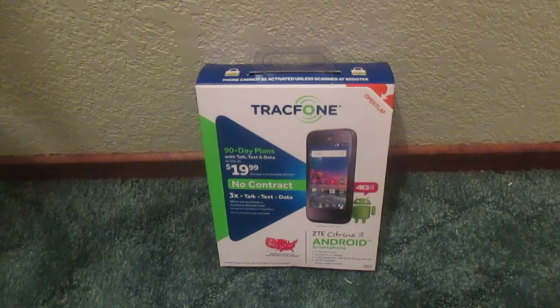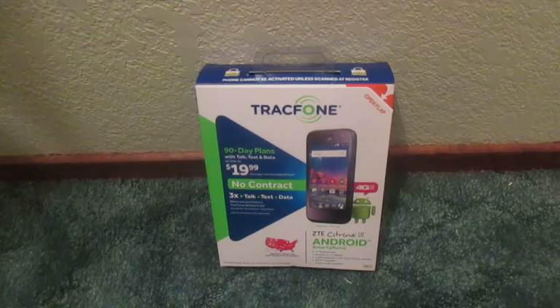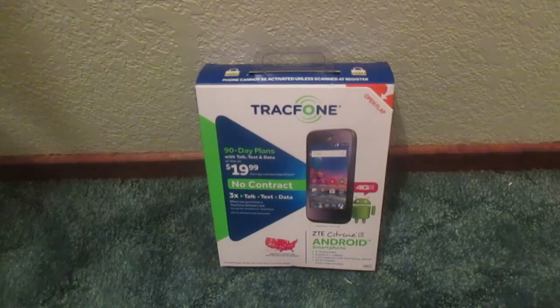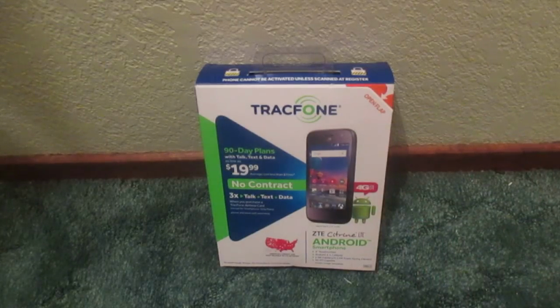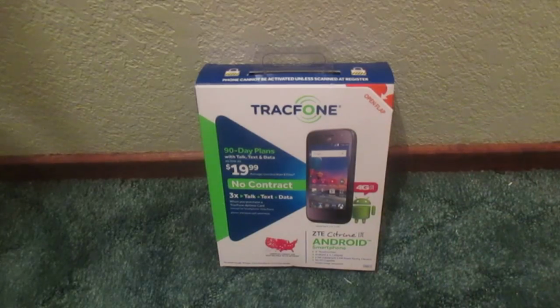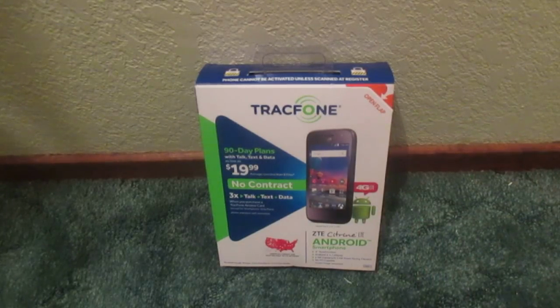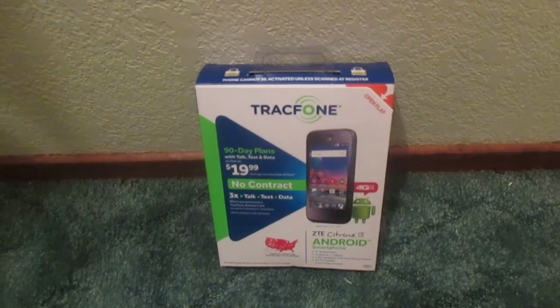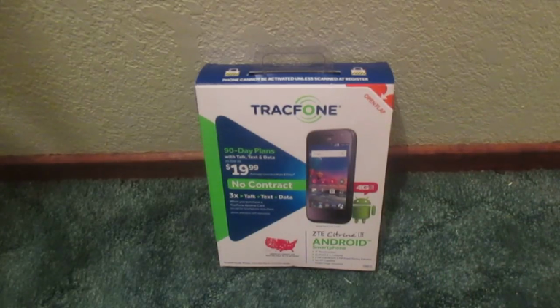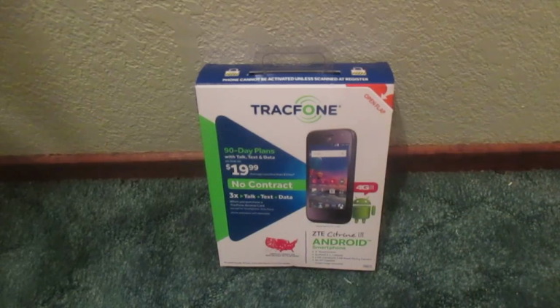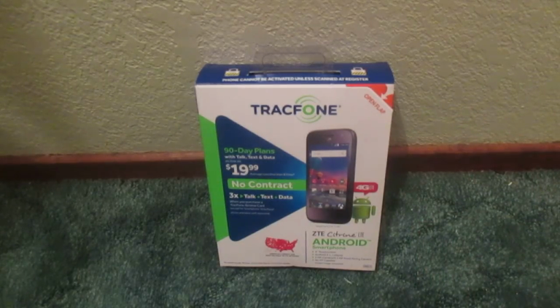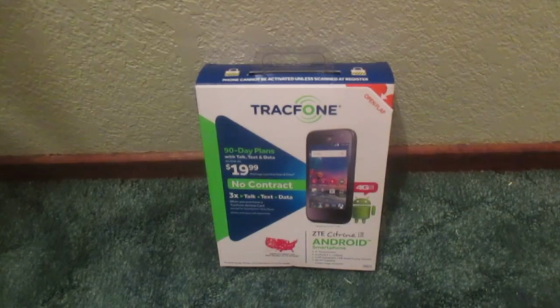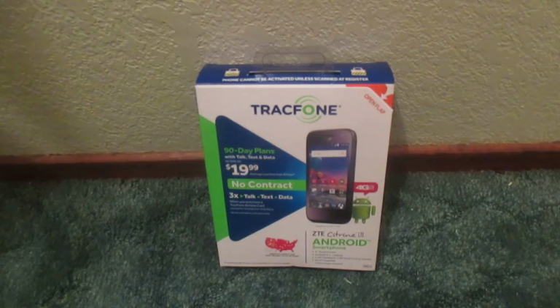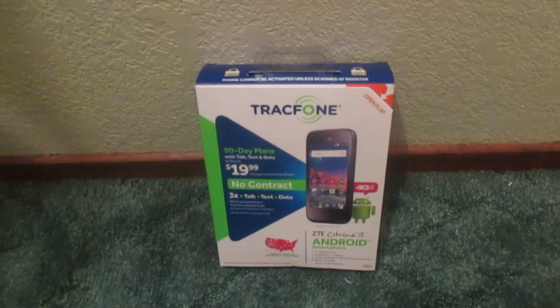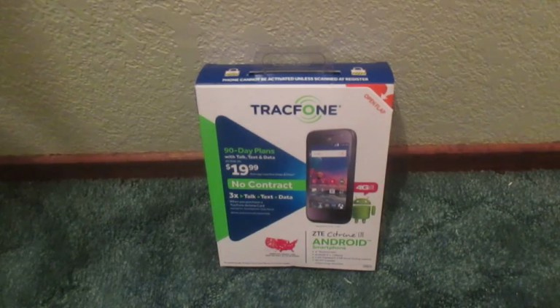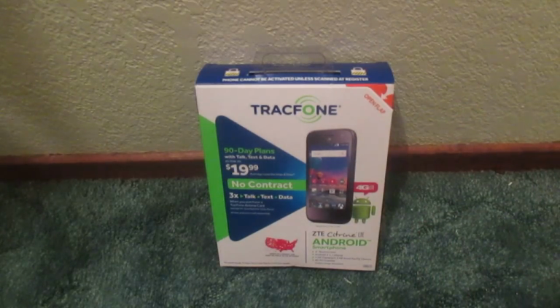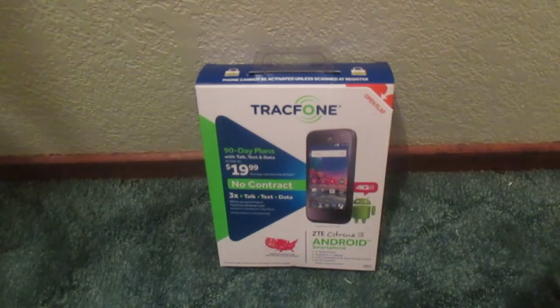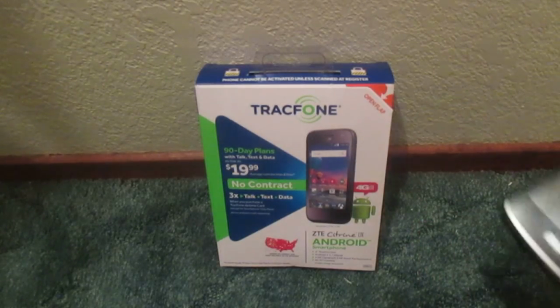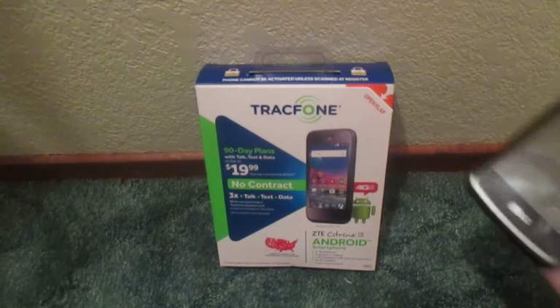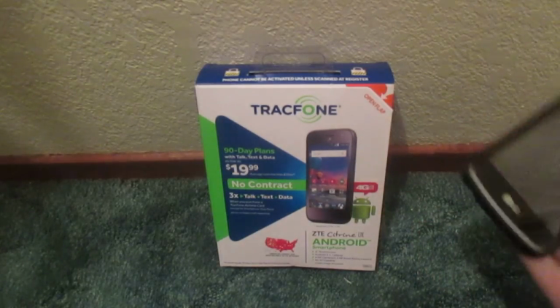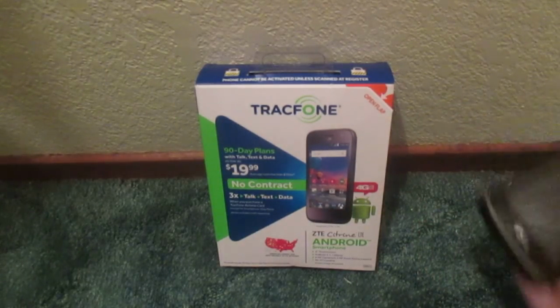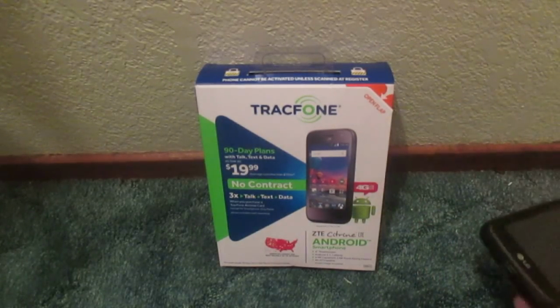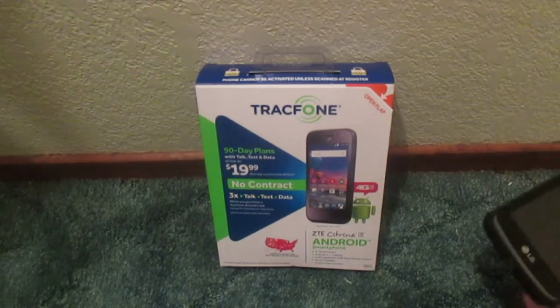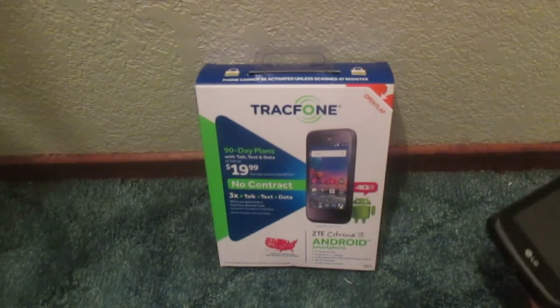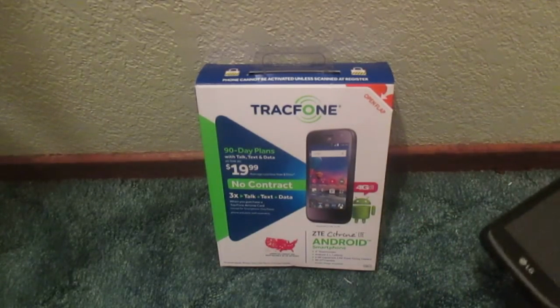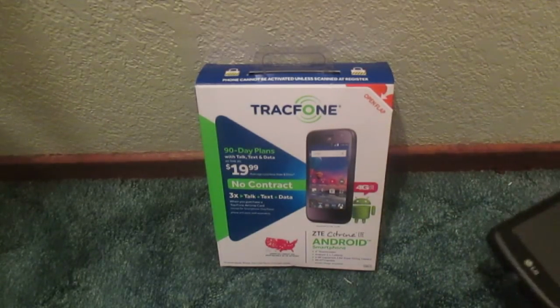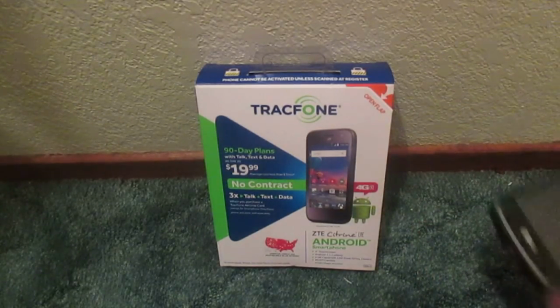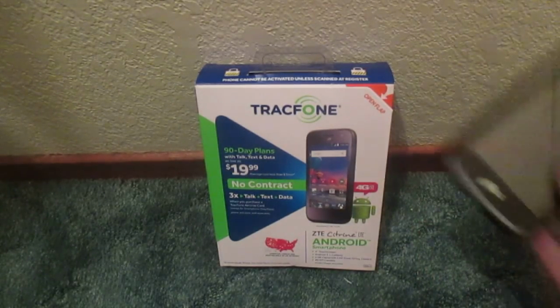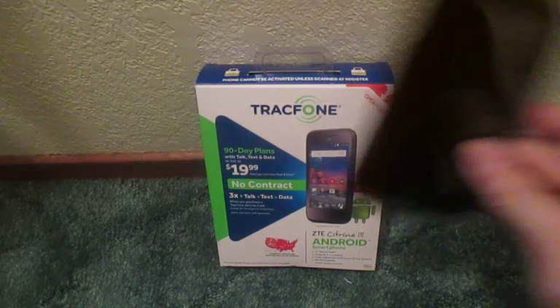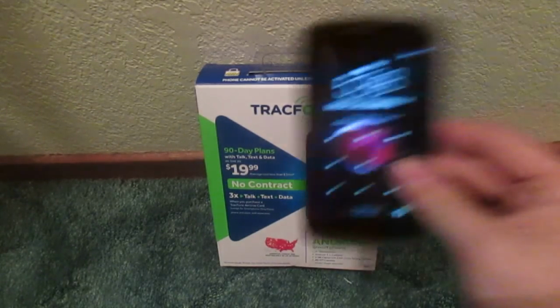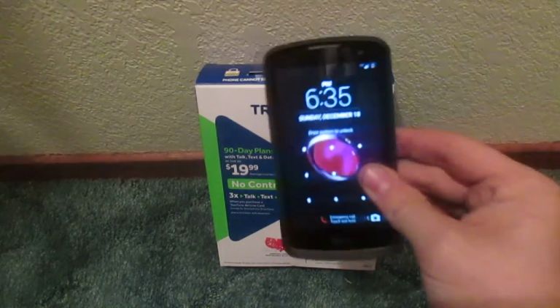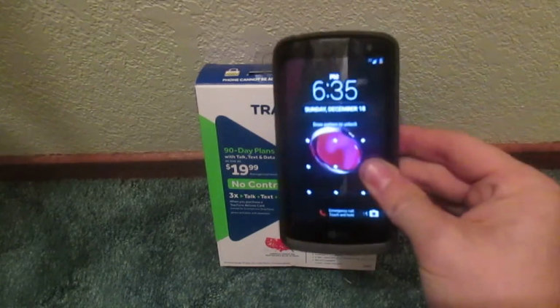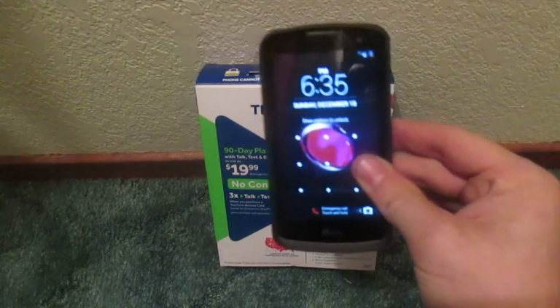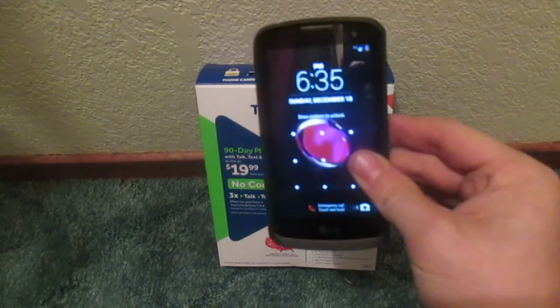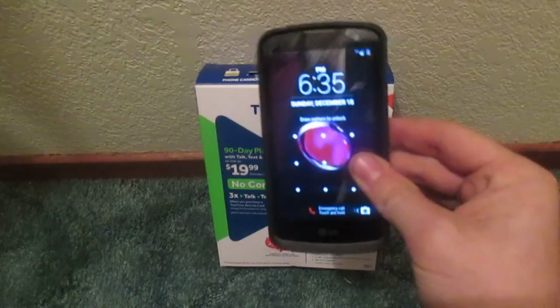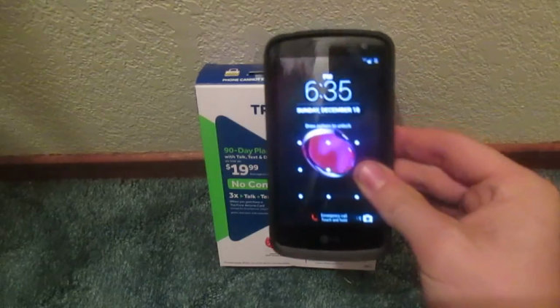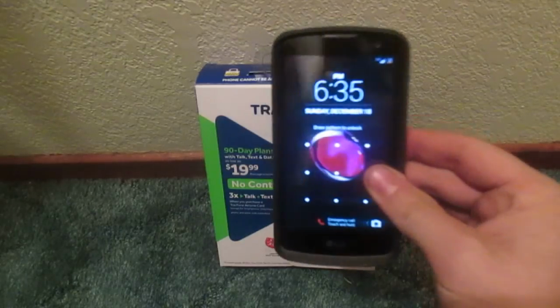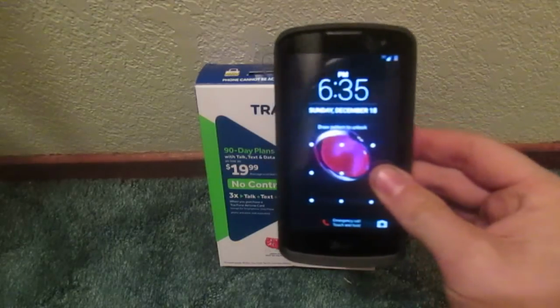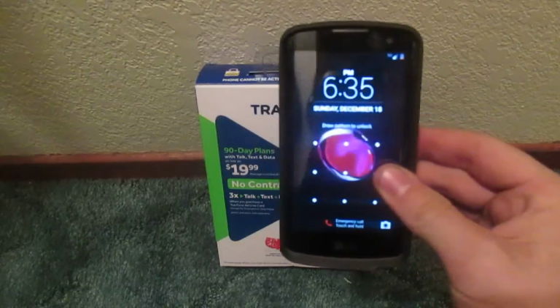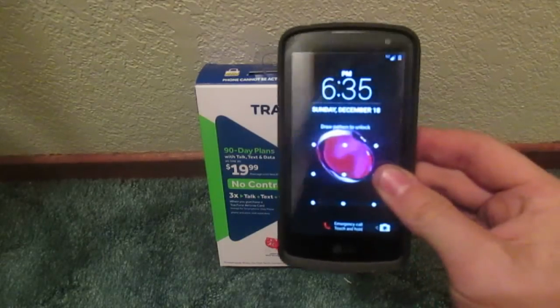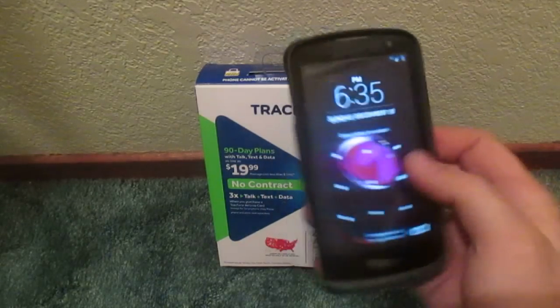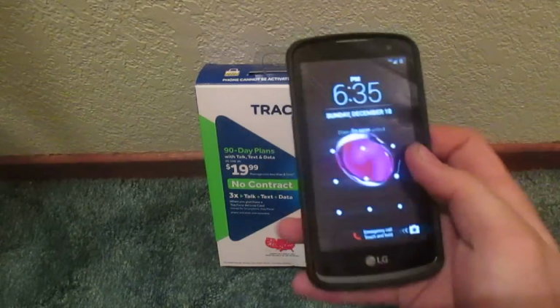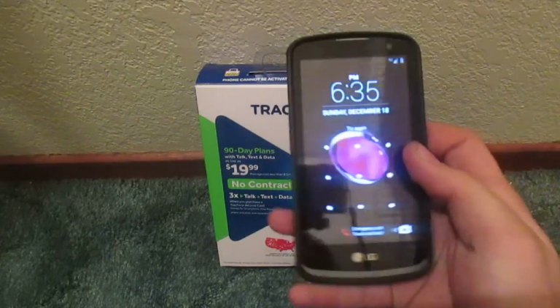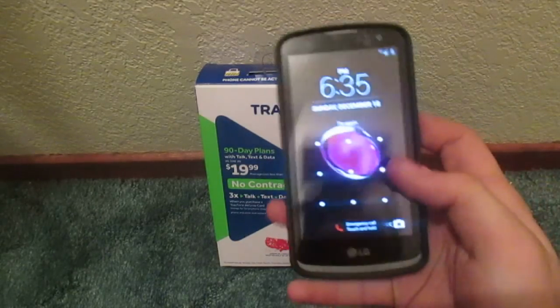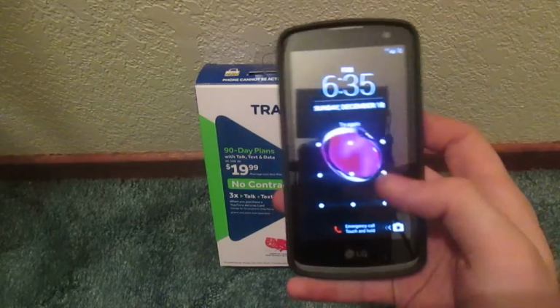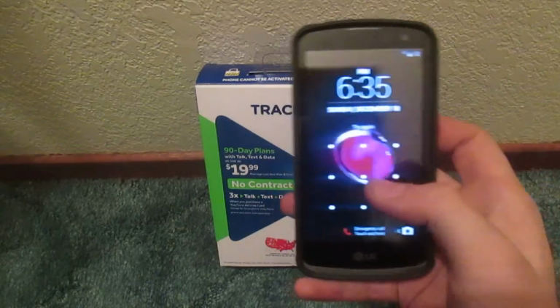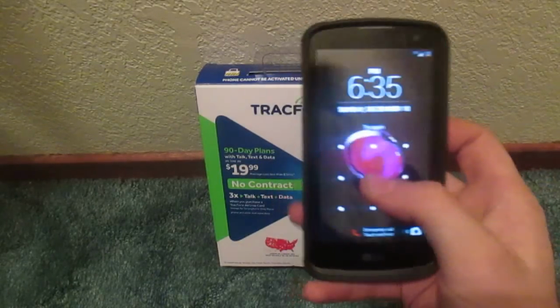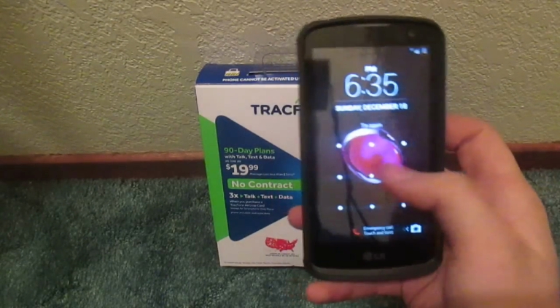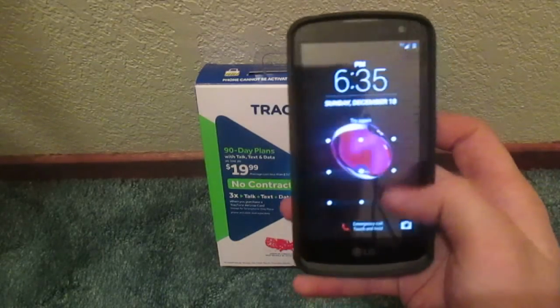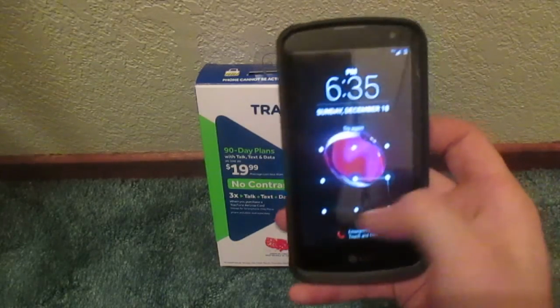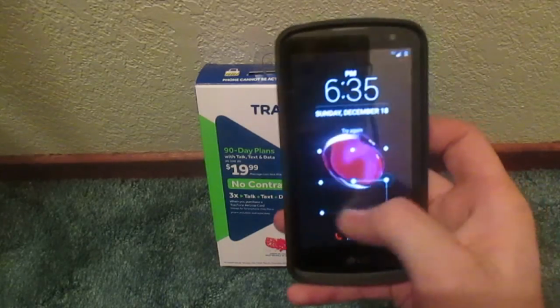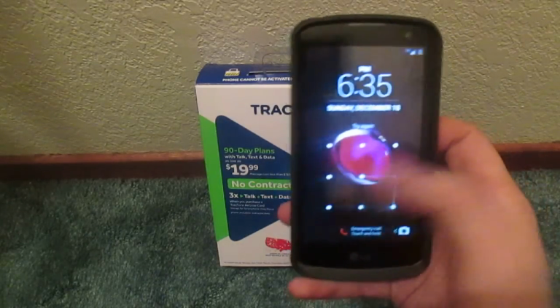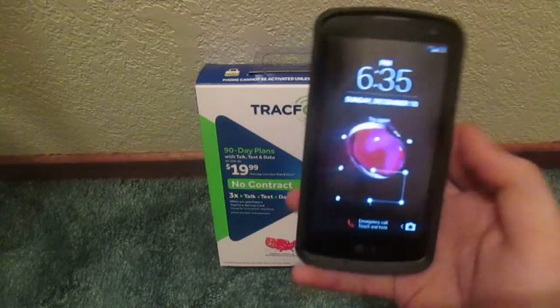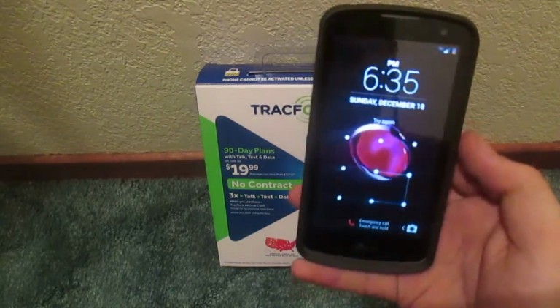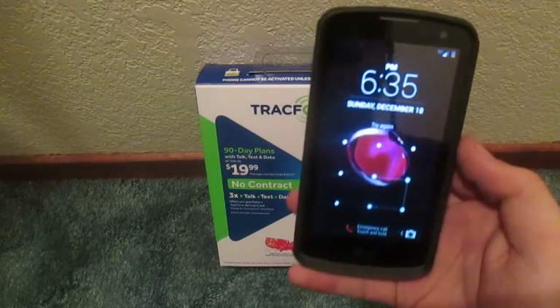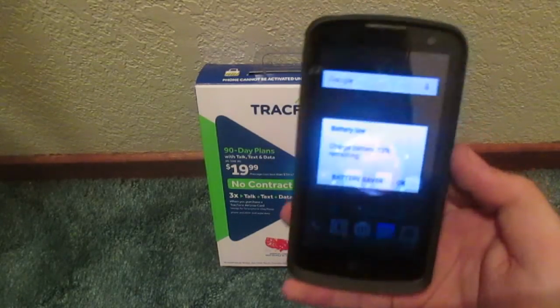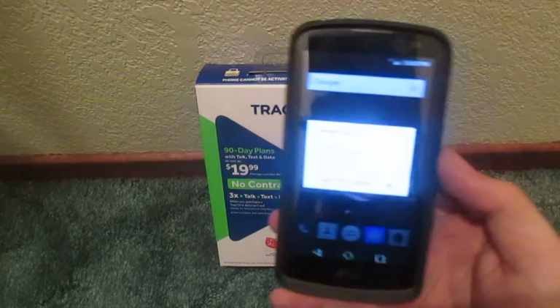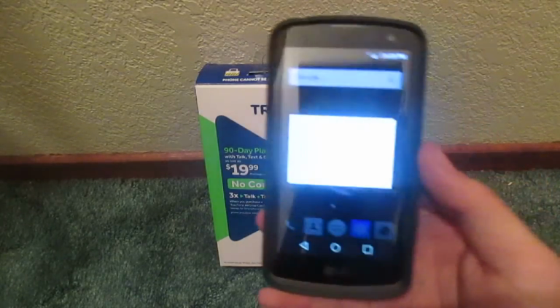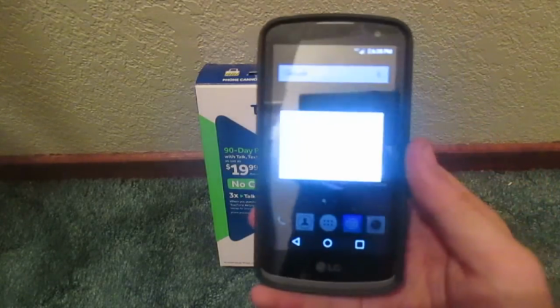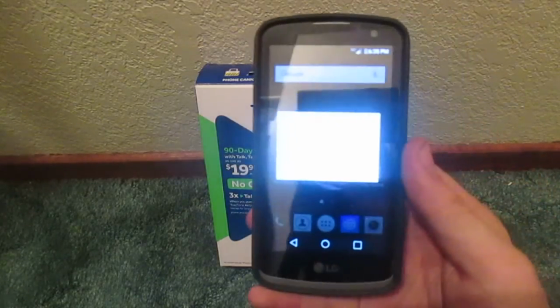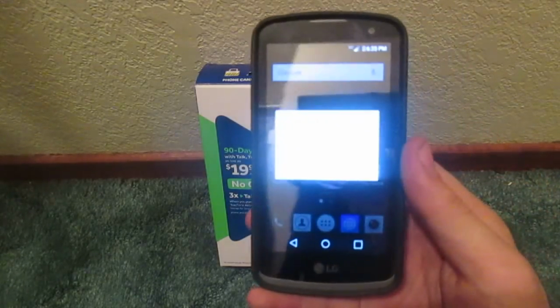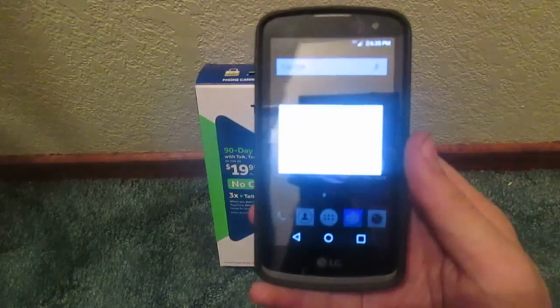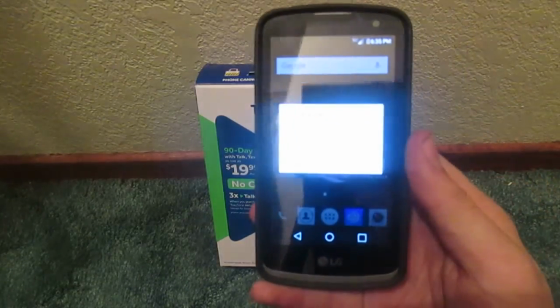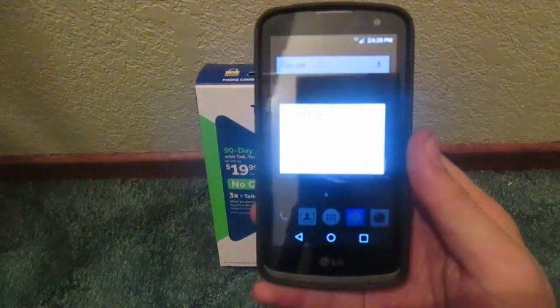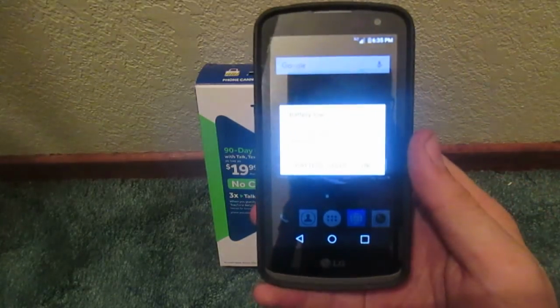As you guys should know, and if you did not know, the LG Rebel here is activated right now on TracFone.